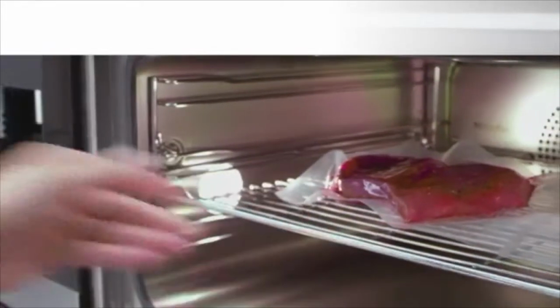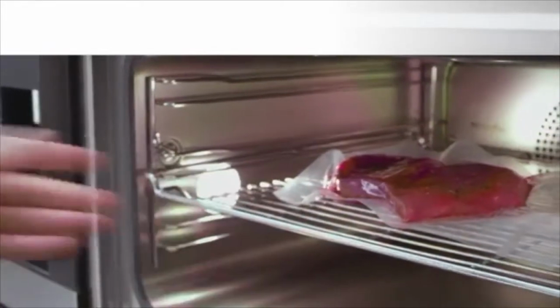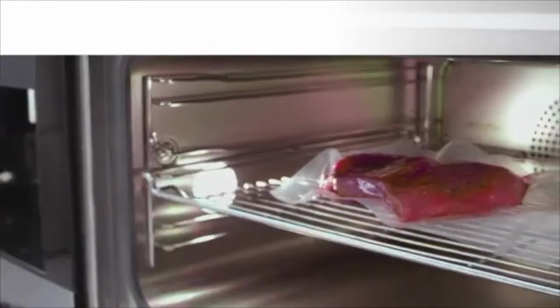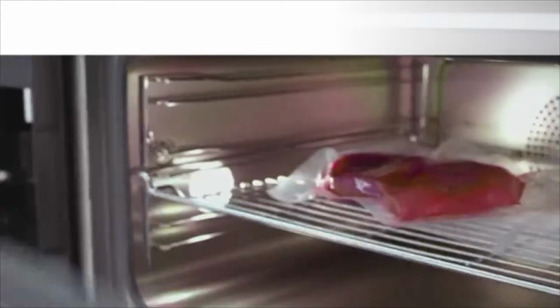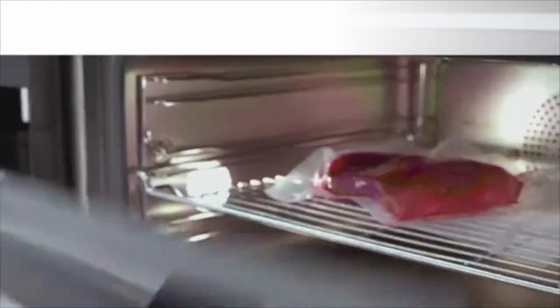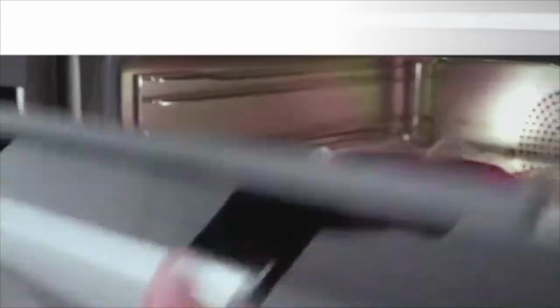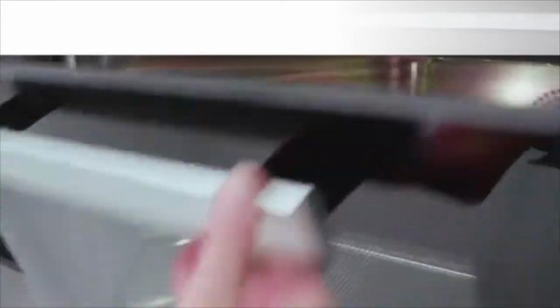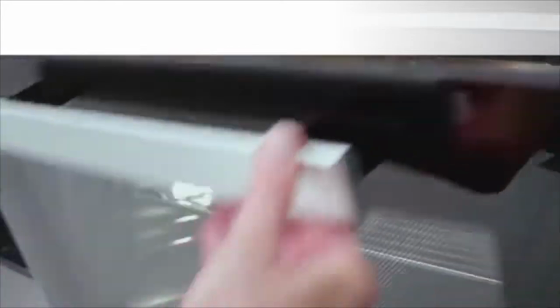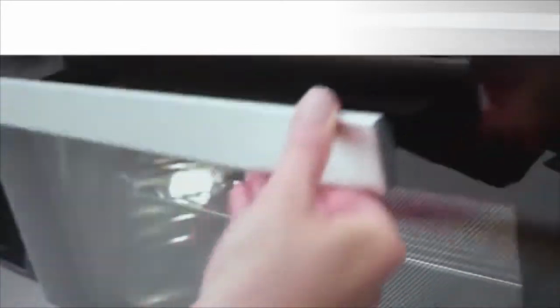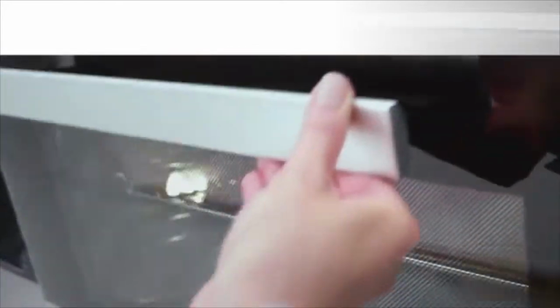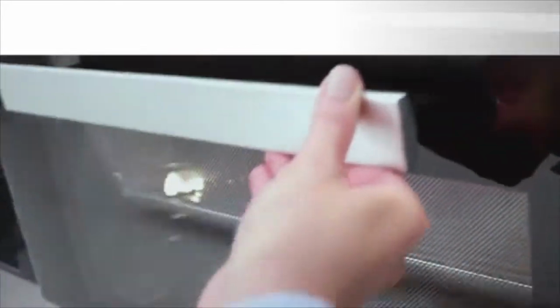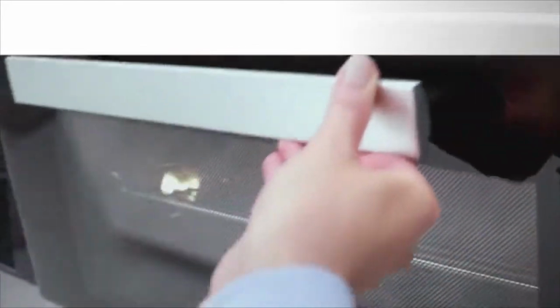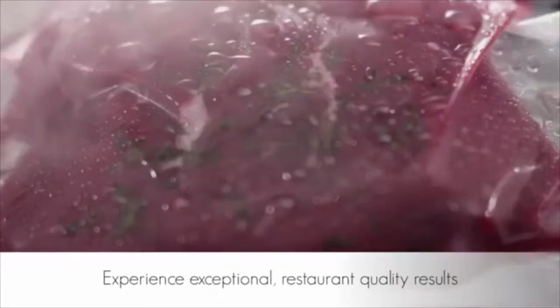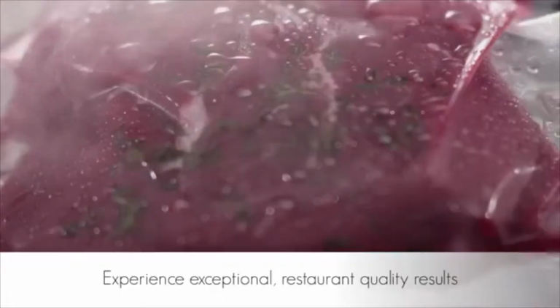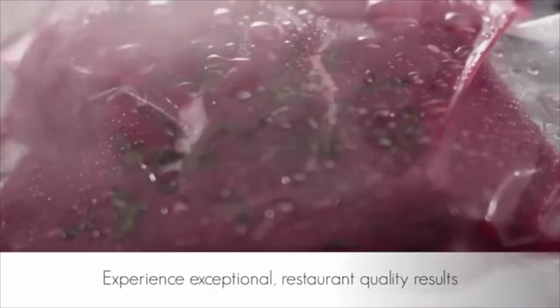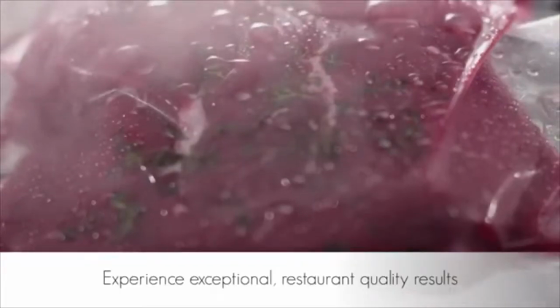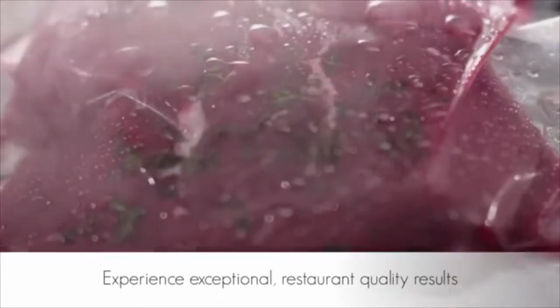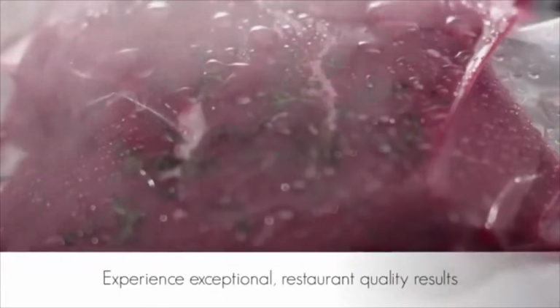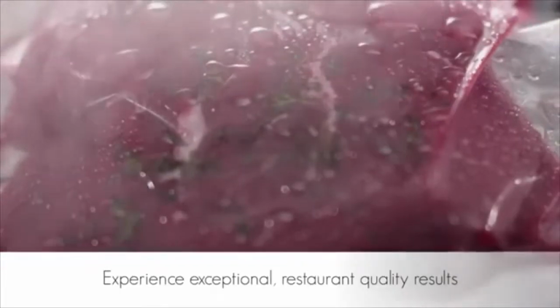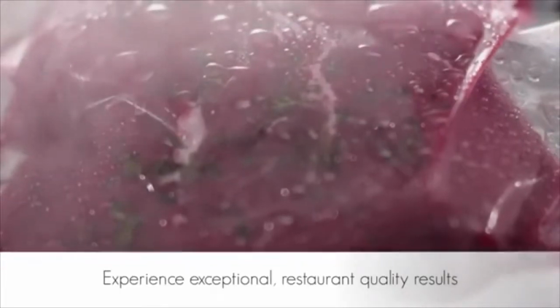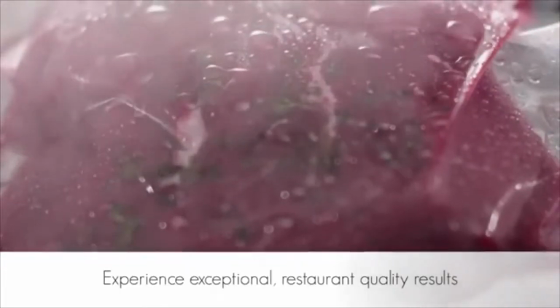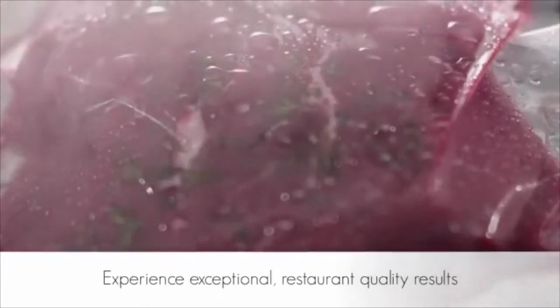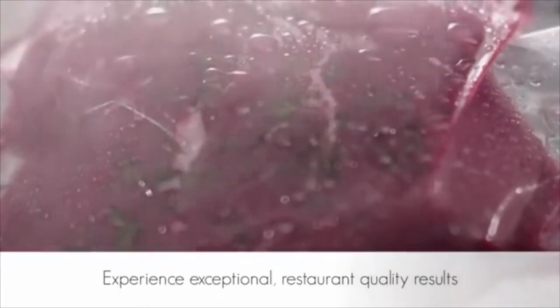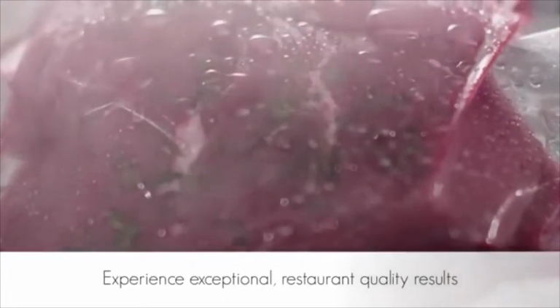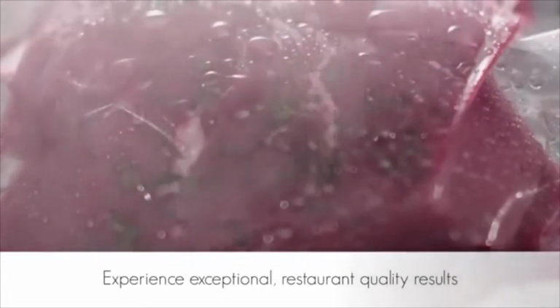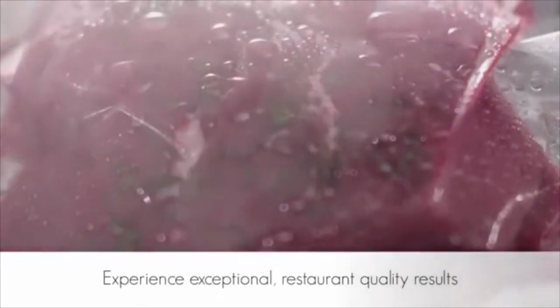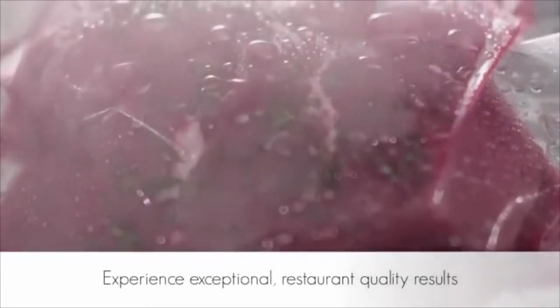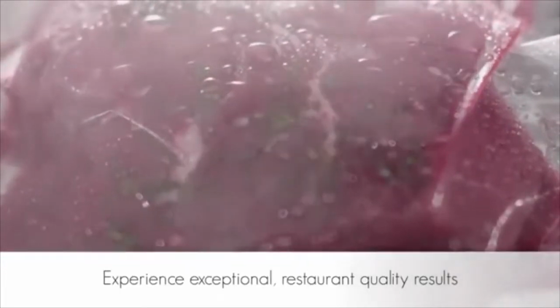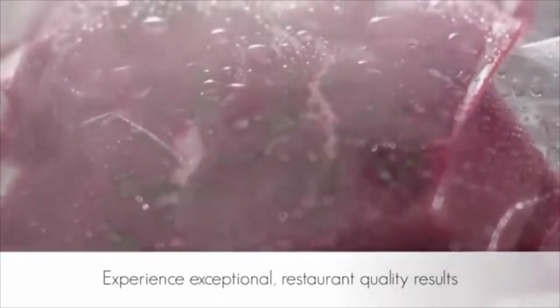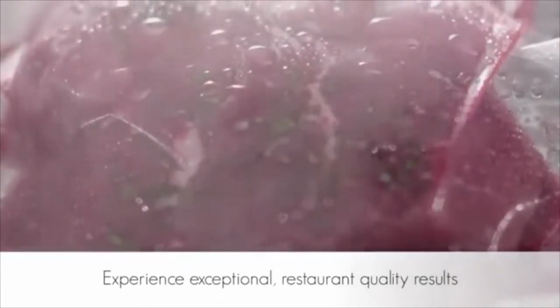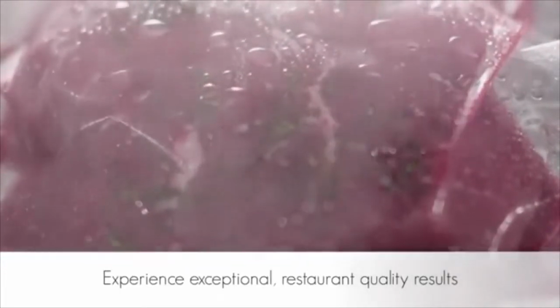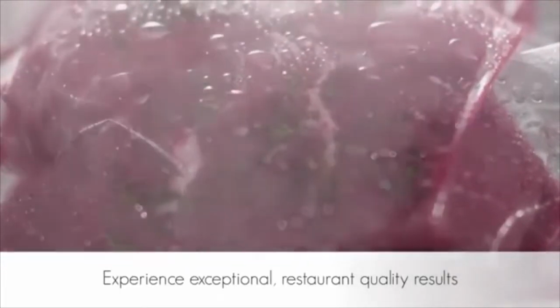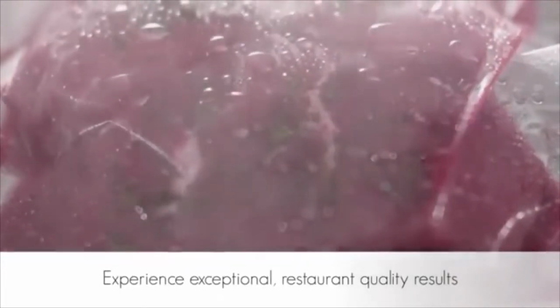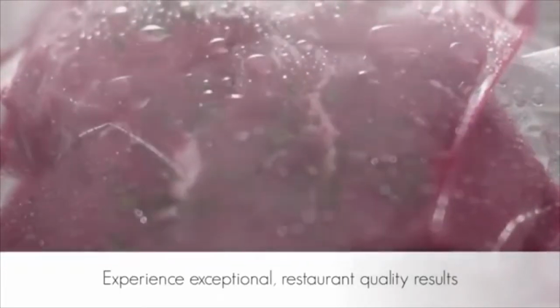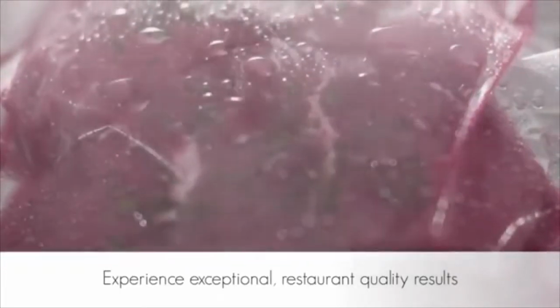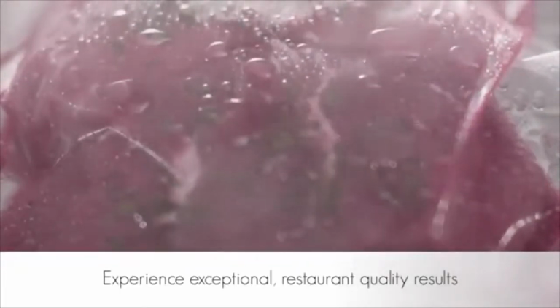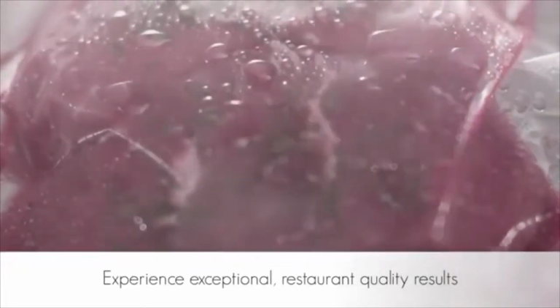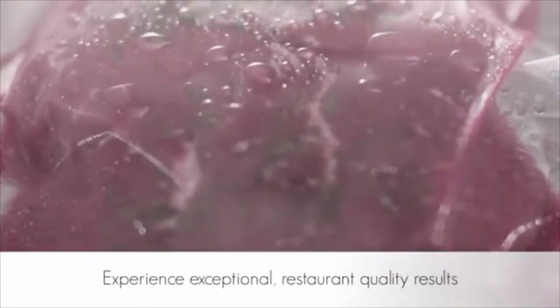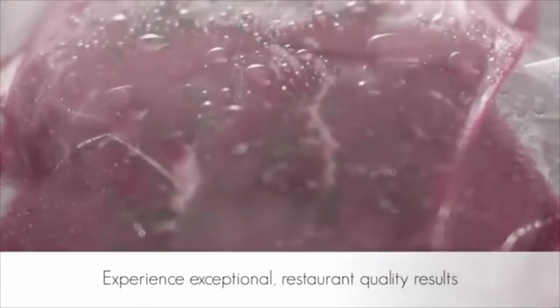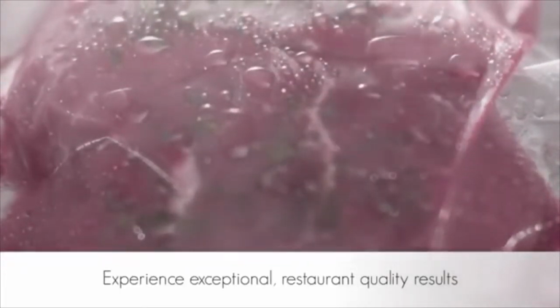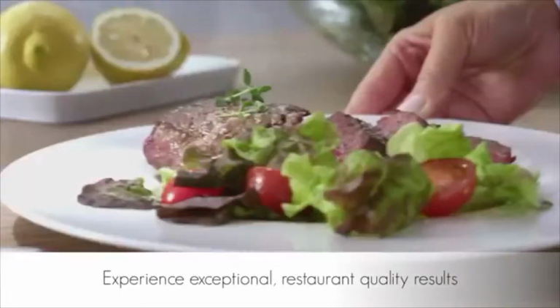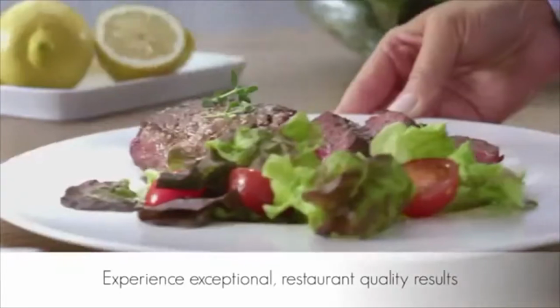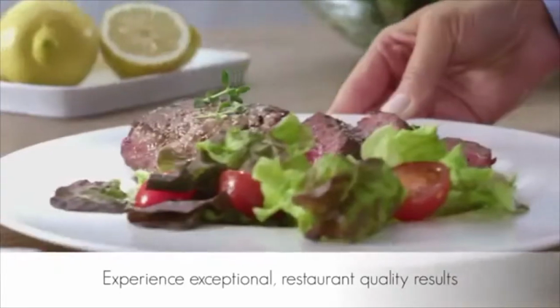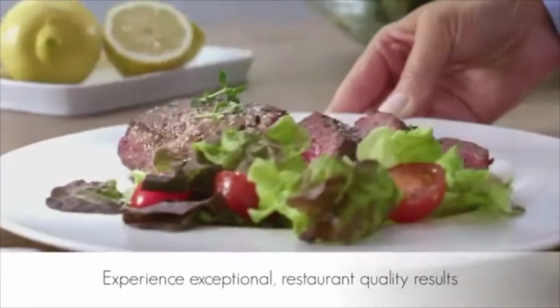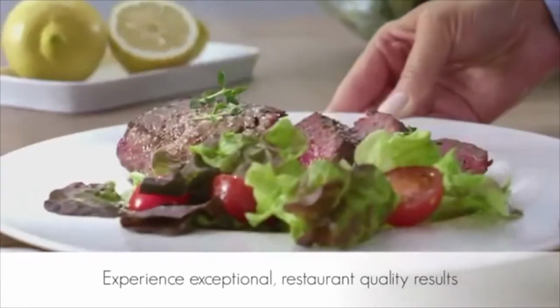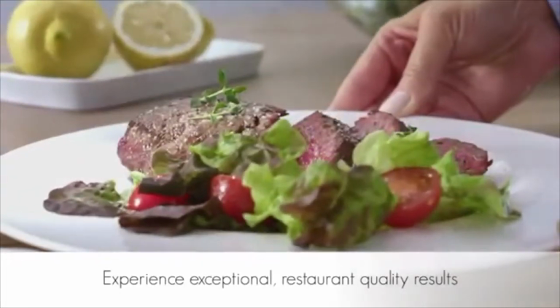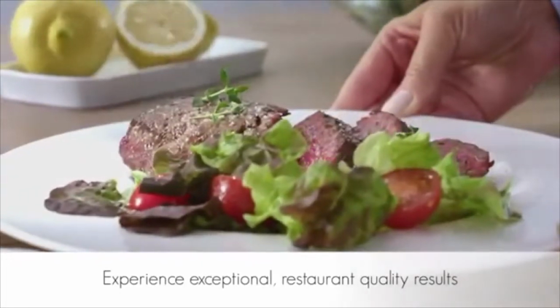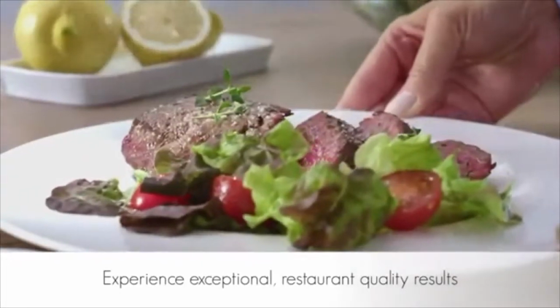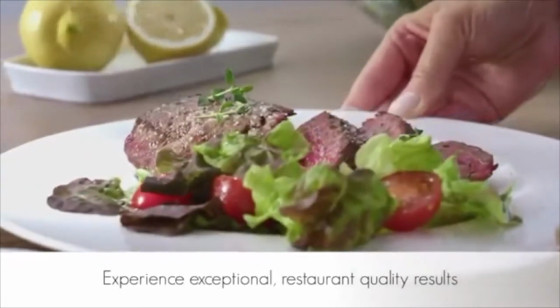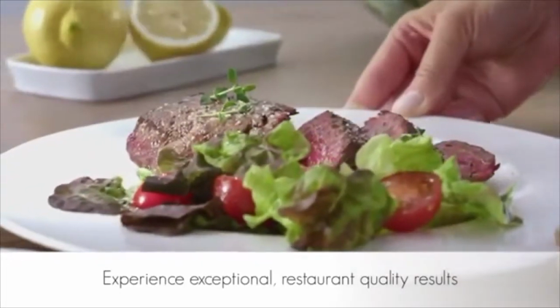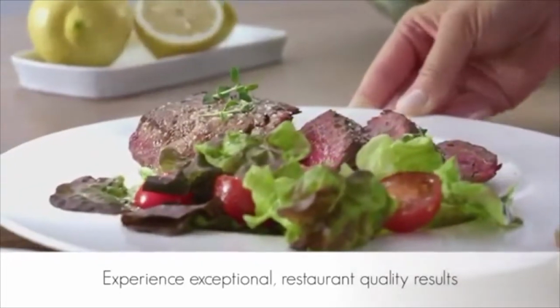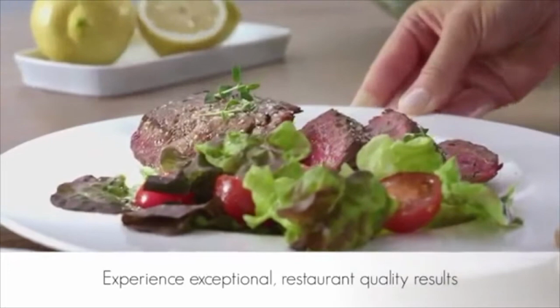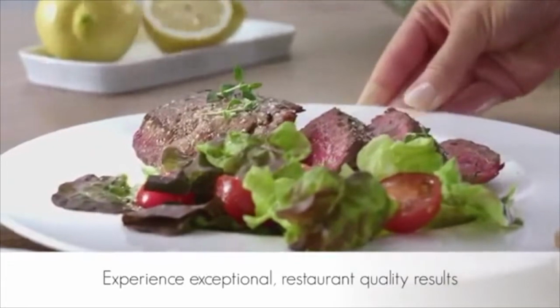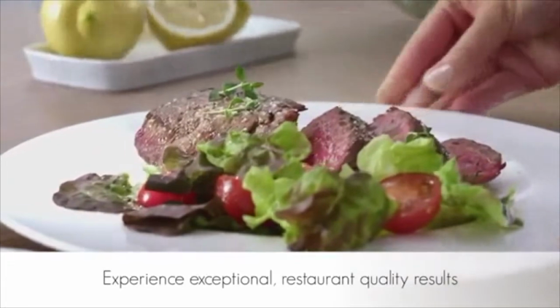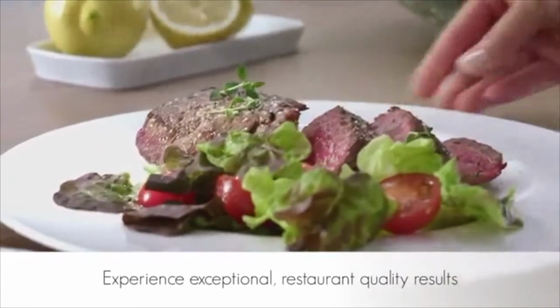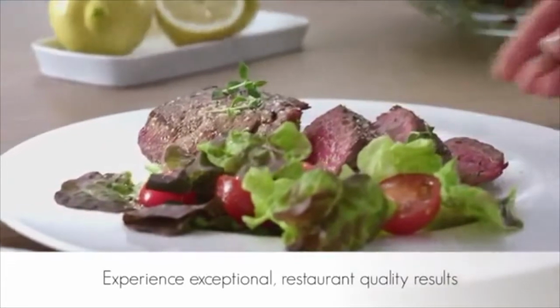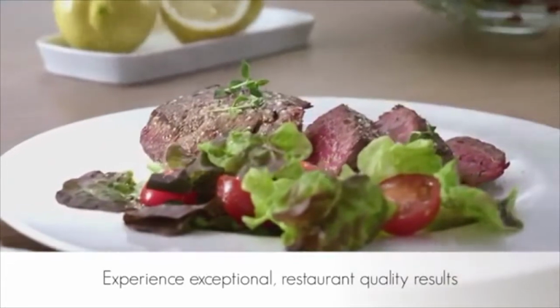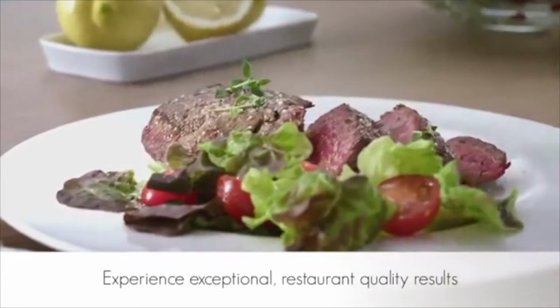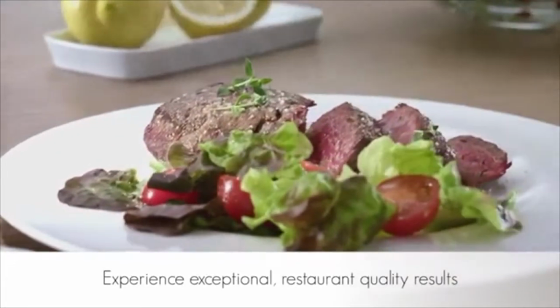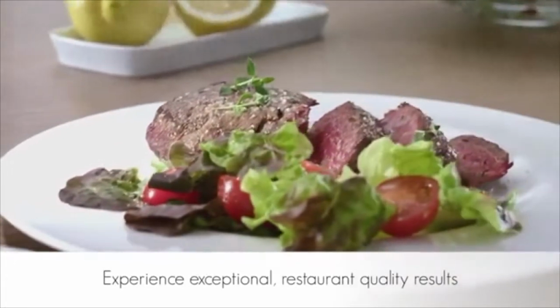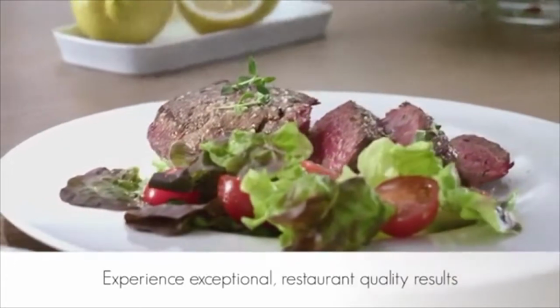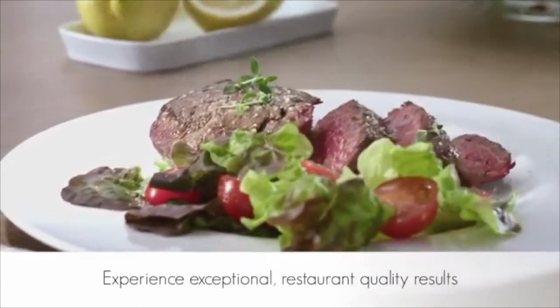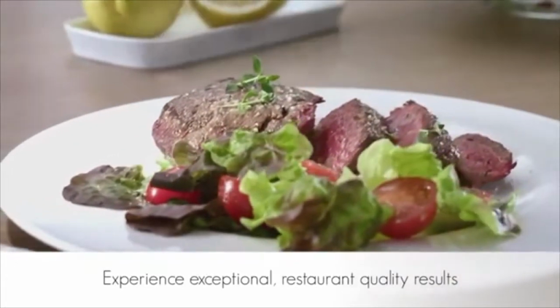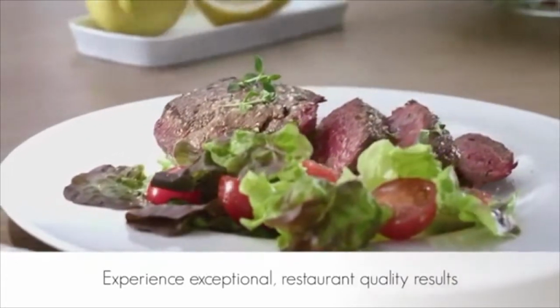Sous vide cooking allows seasonings and marinades to fully develop their flavours, while the food texture and moisture is maintained.